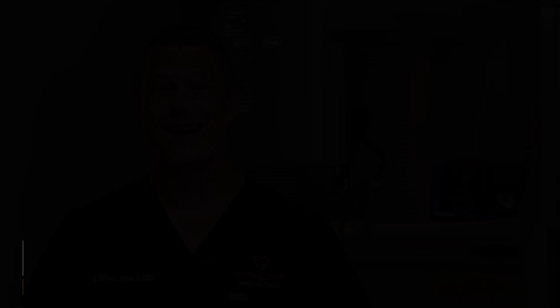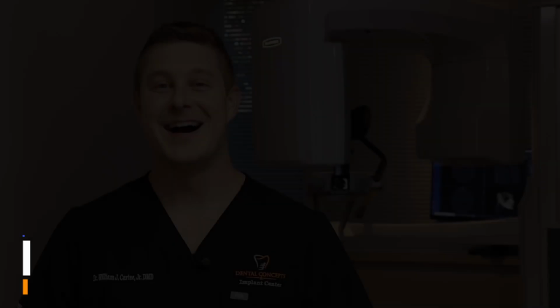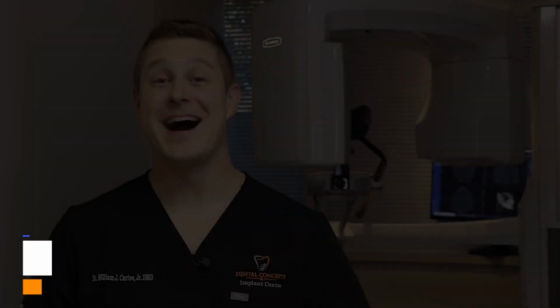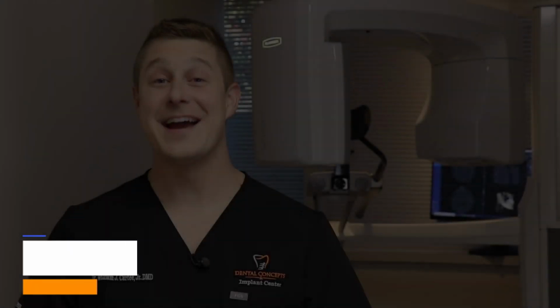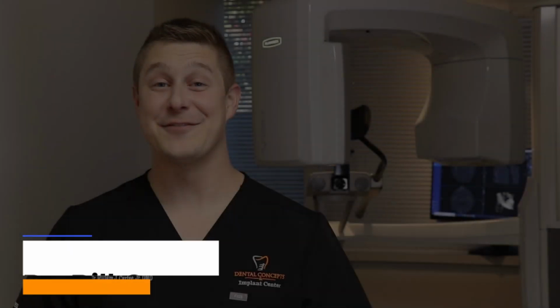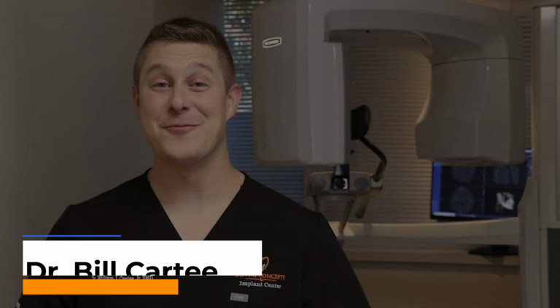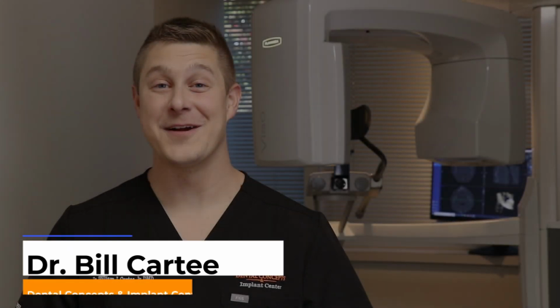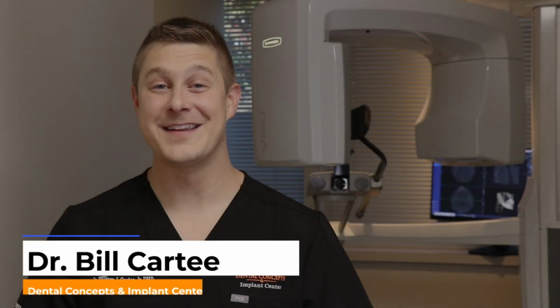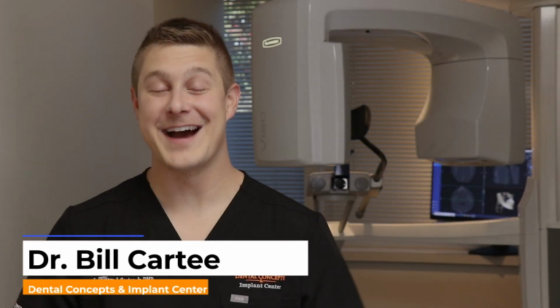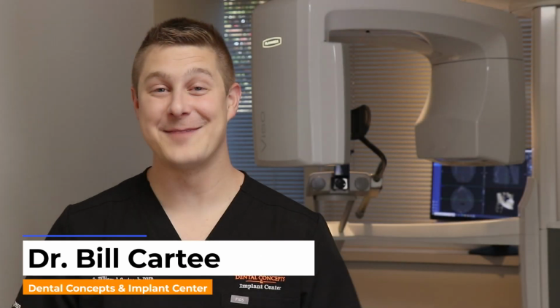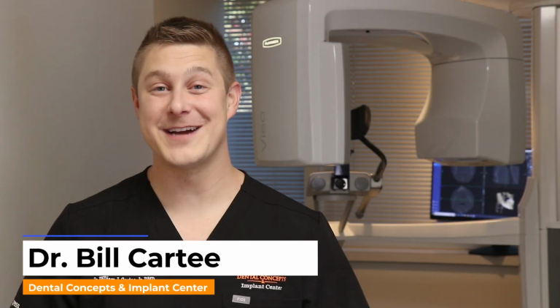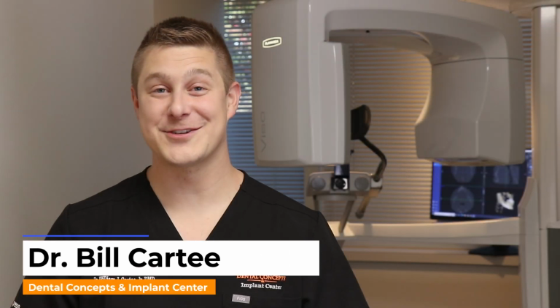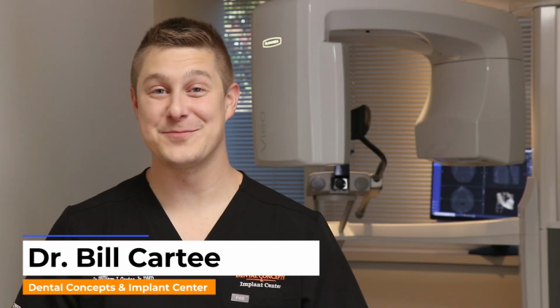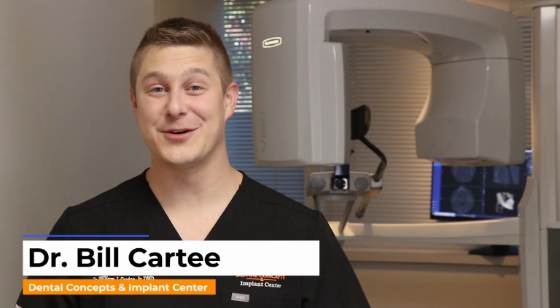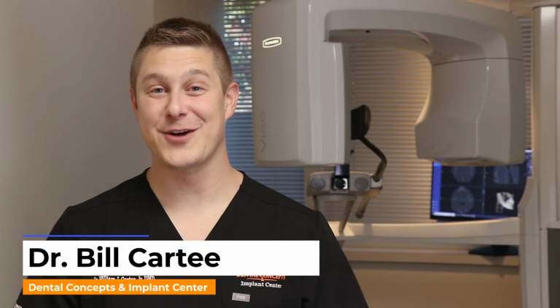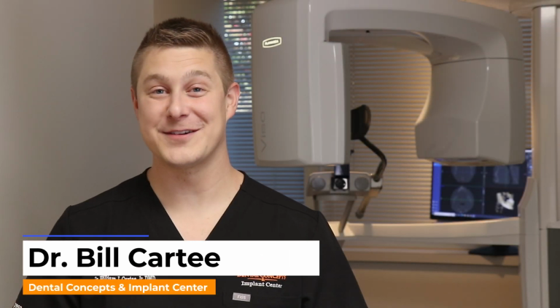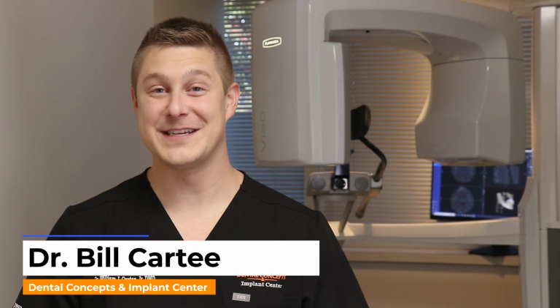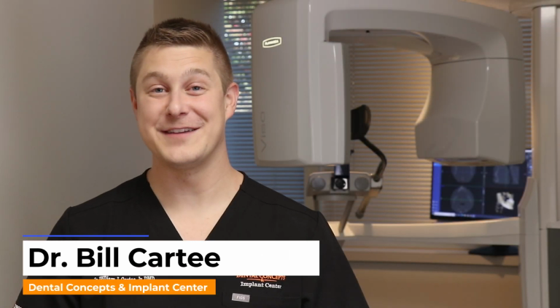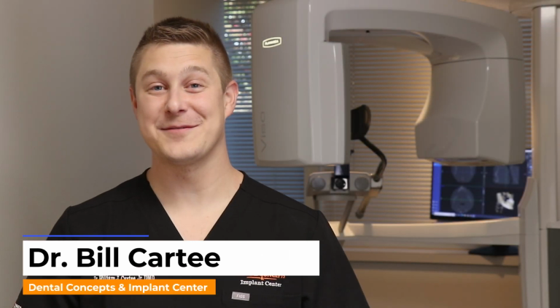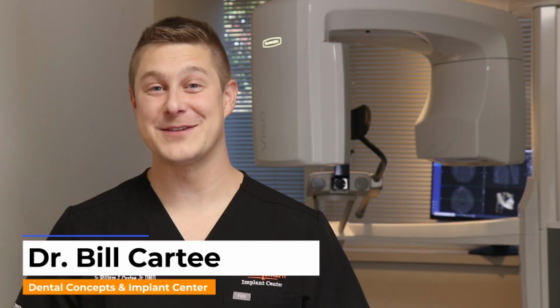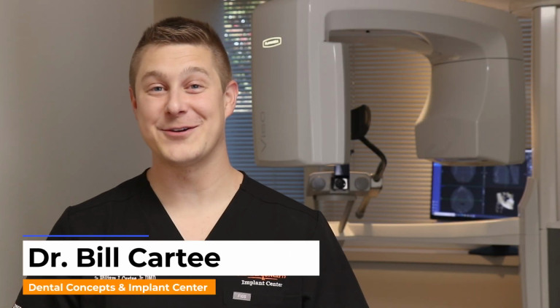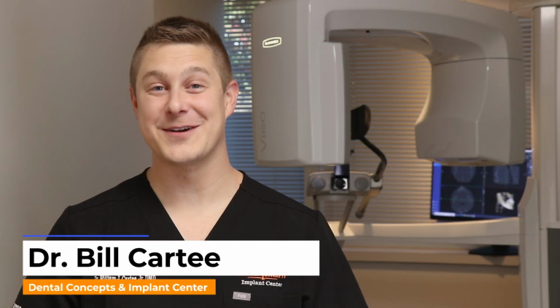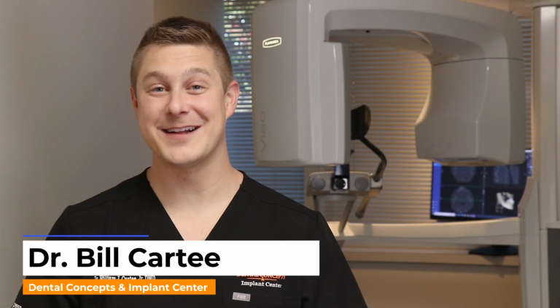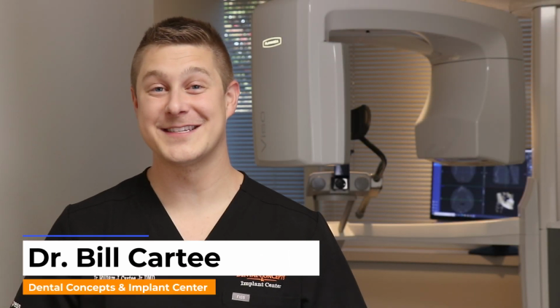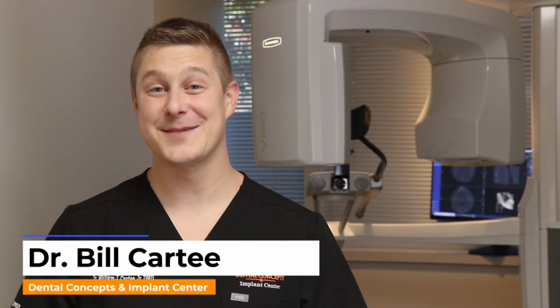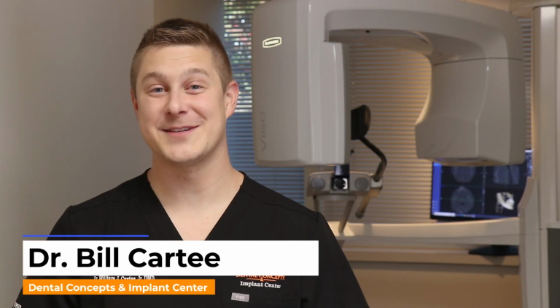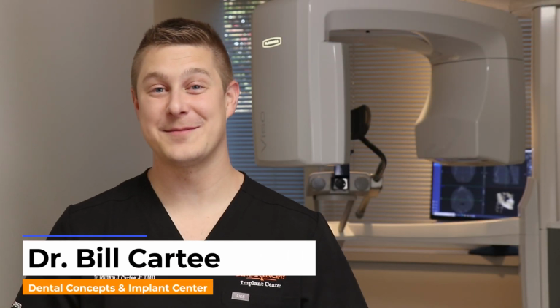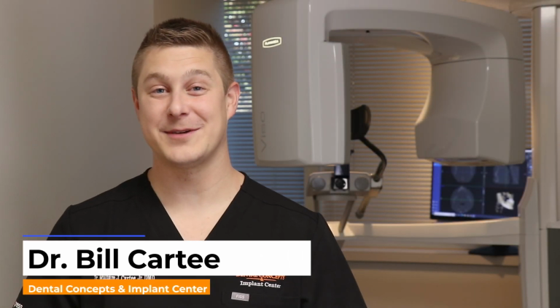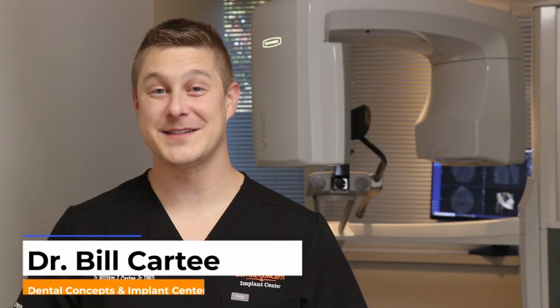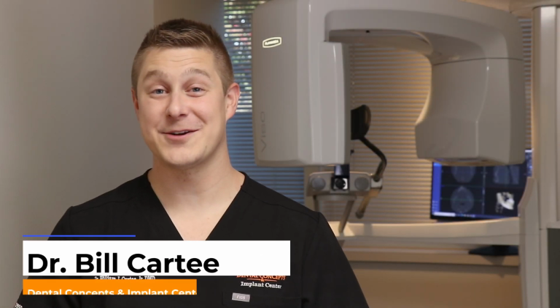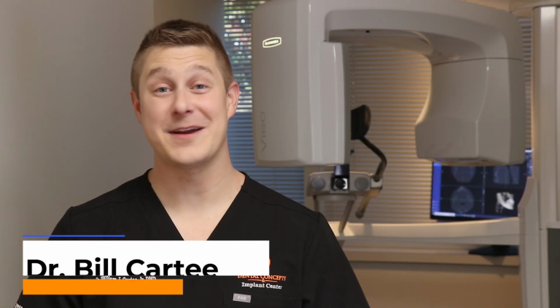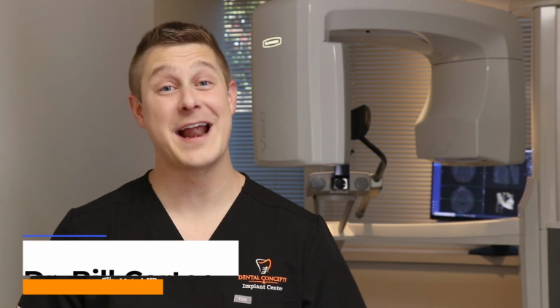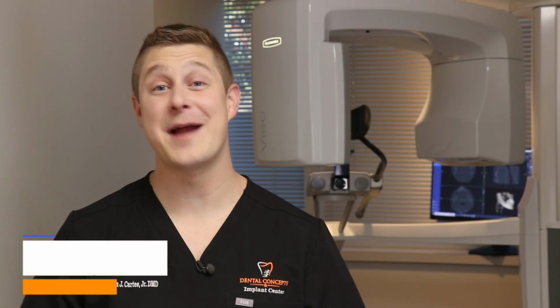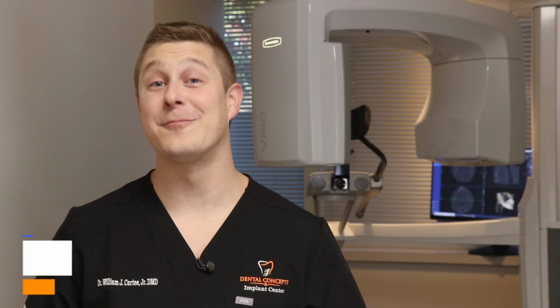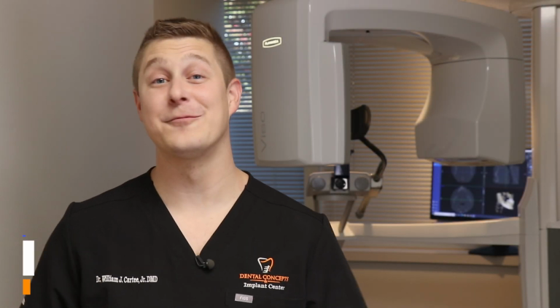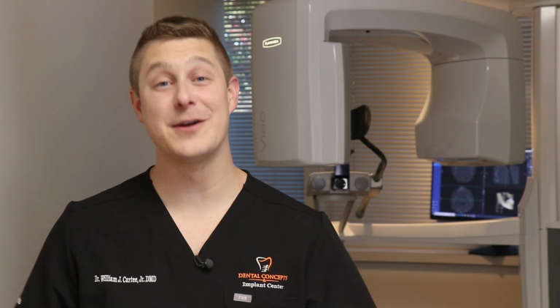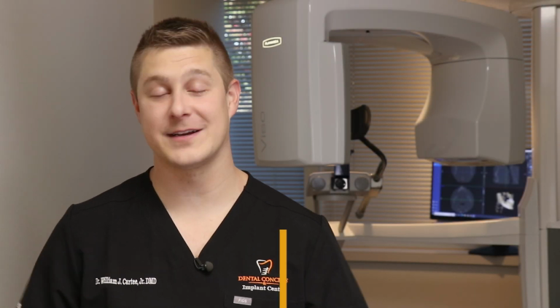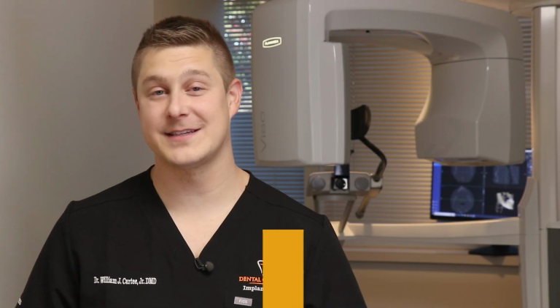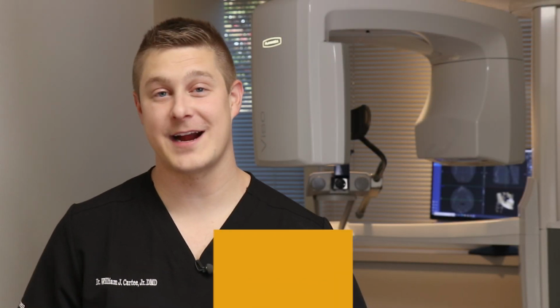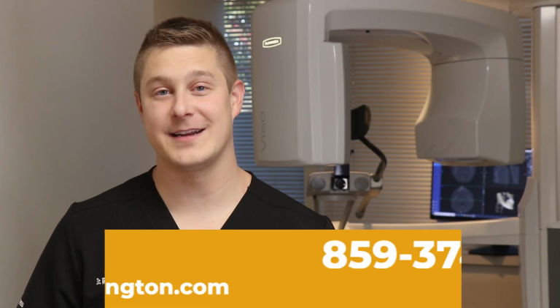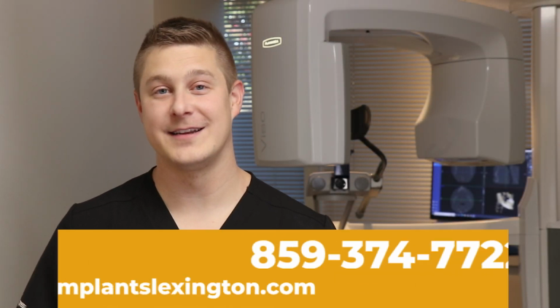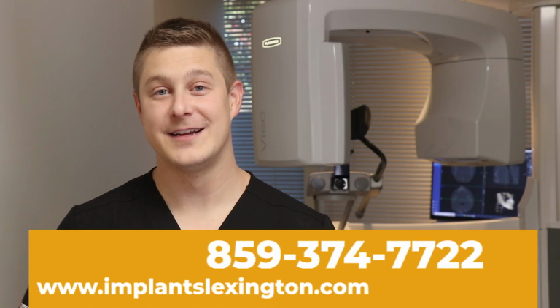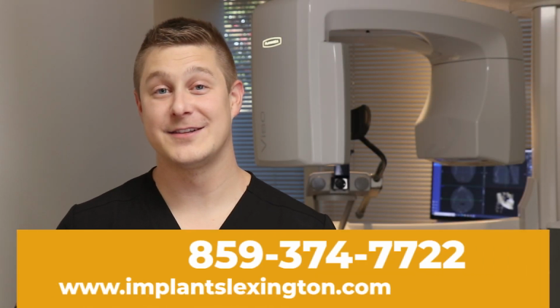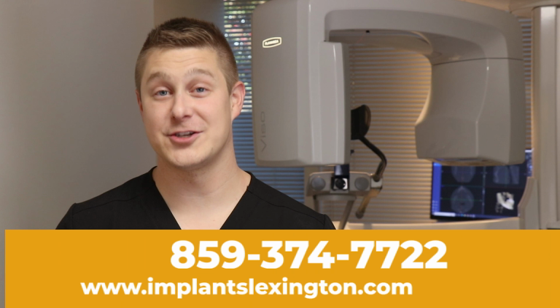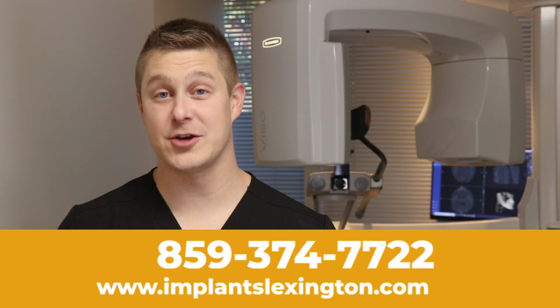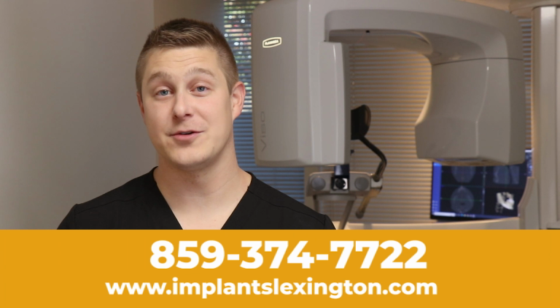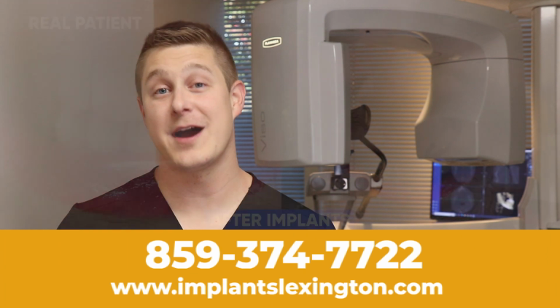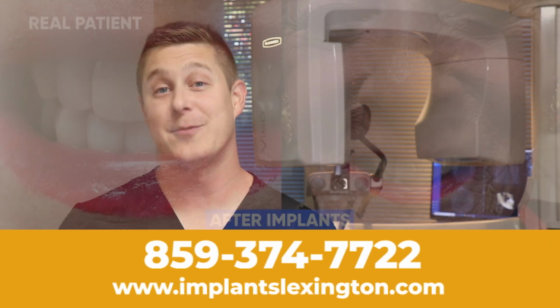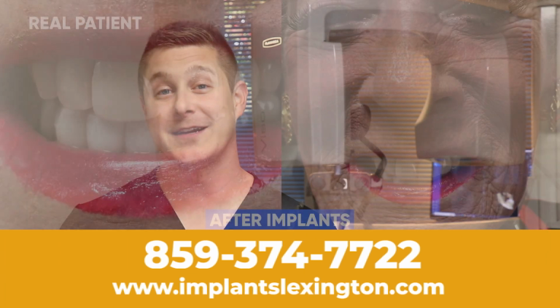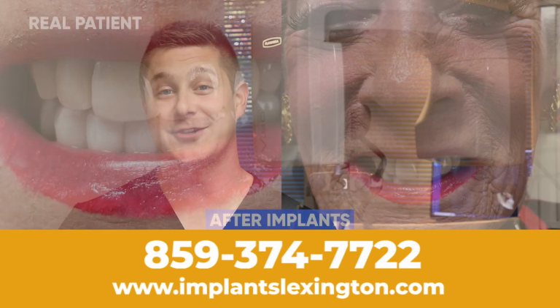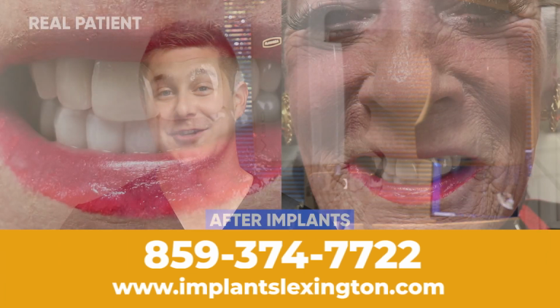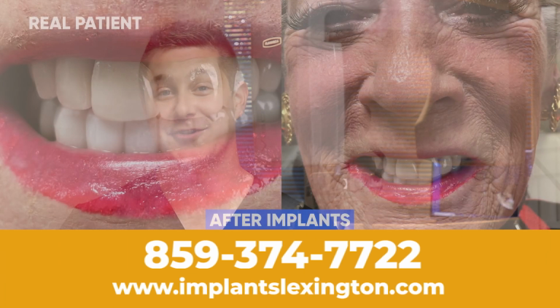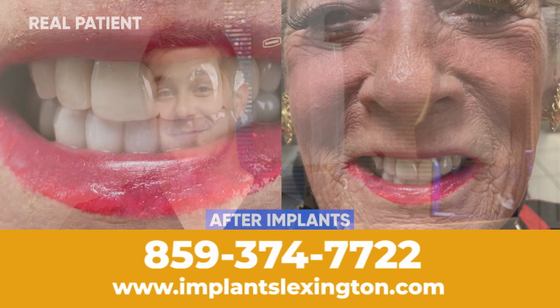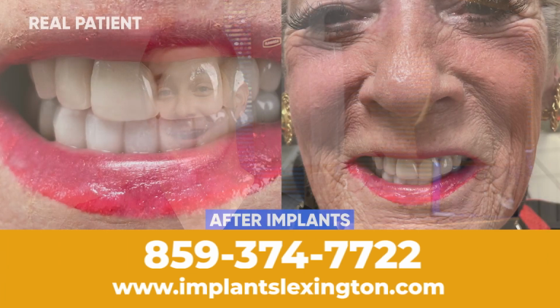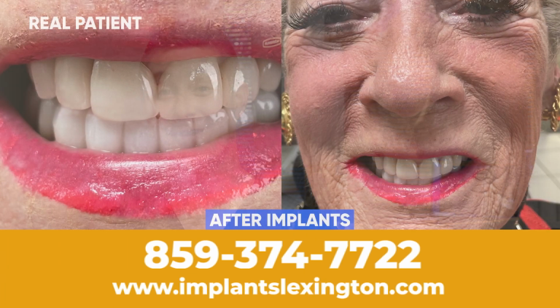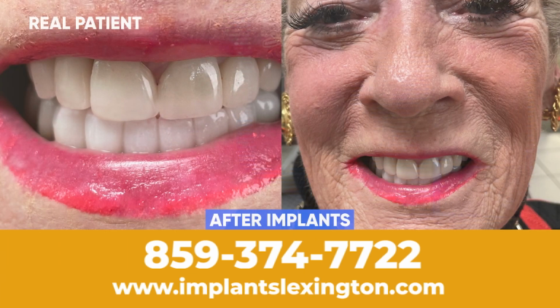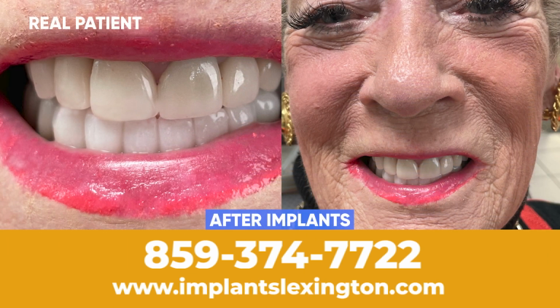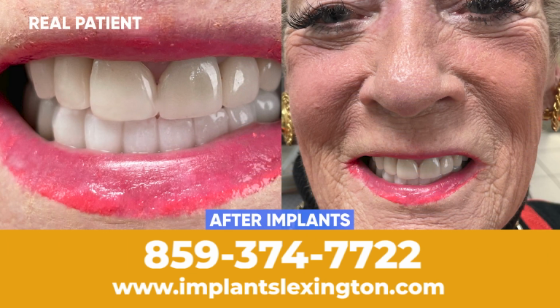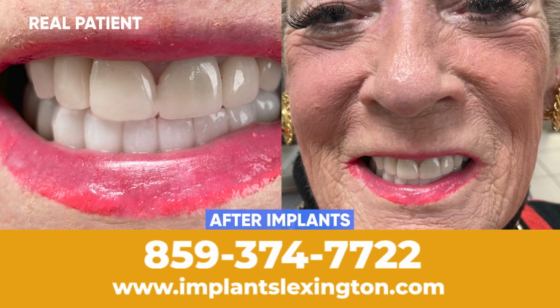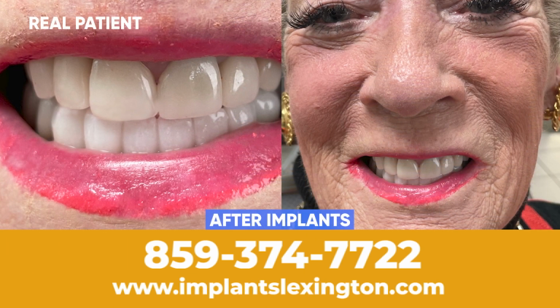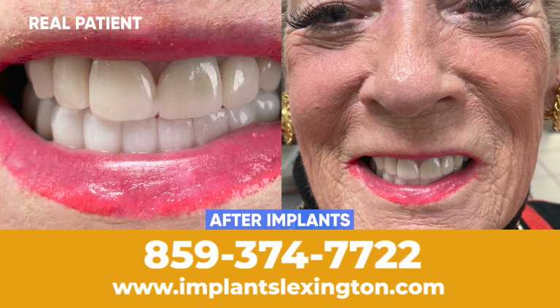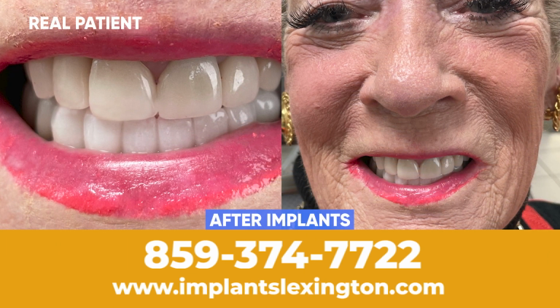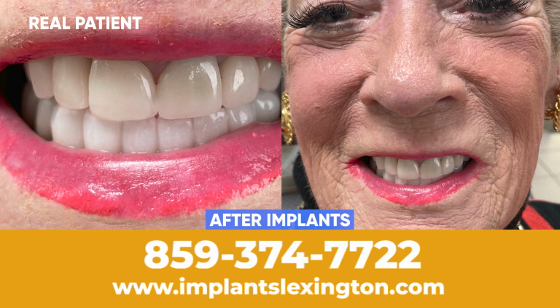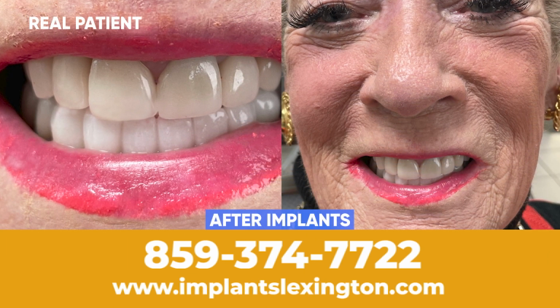Hi everyone, I'm Dr. Bill Cartee from Dental Concepts and Implant Center, and I'm real excited to show you how we can change your smile in just one day.